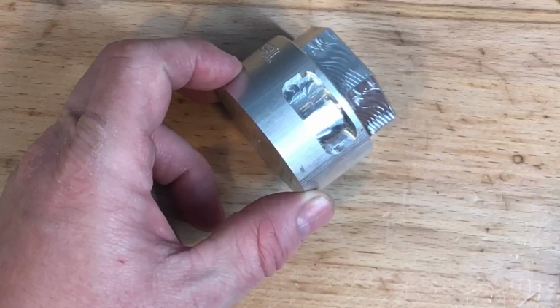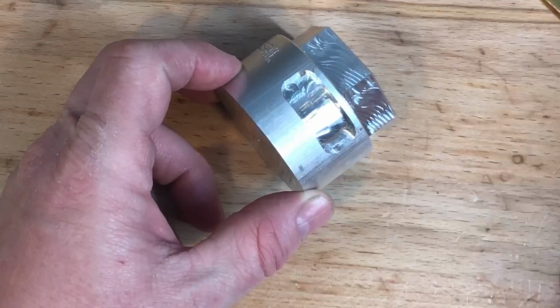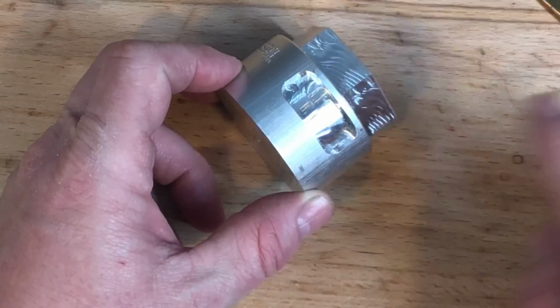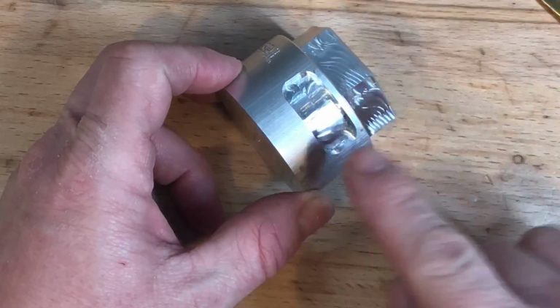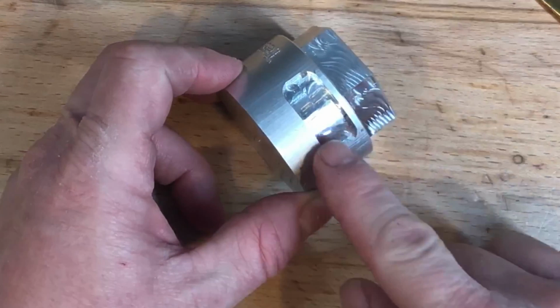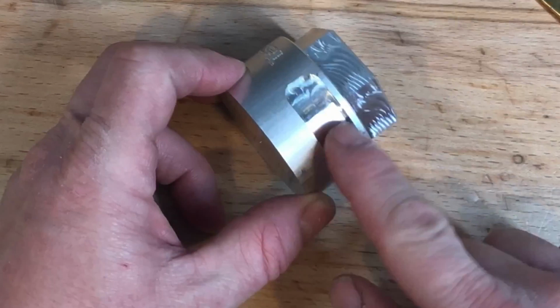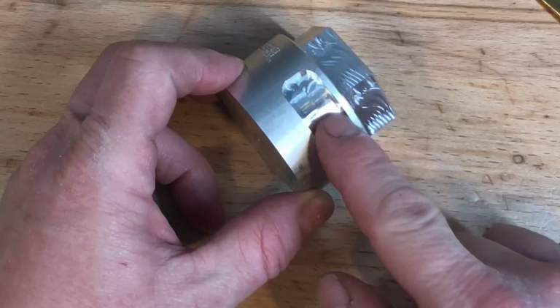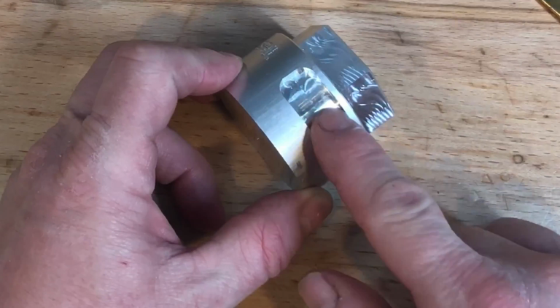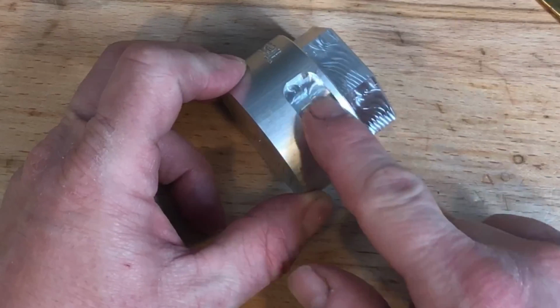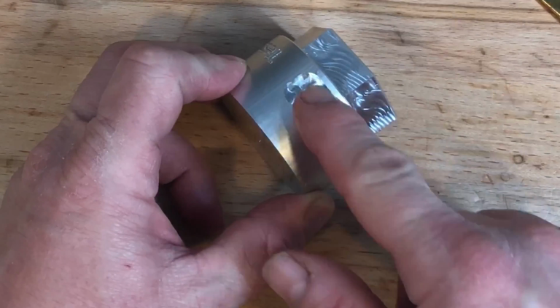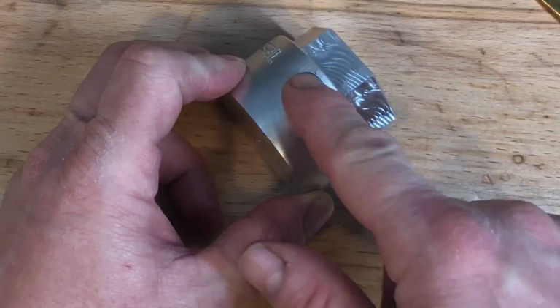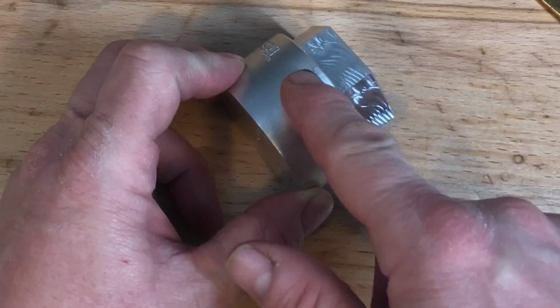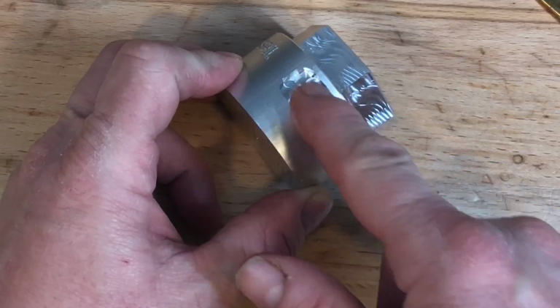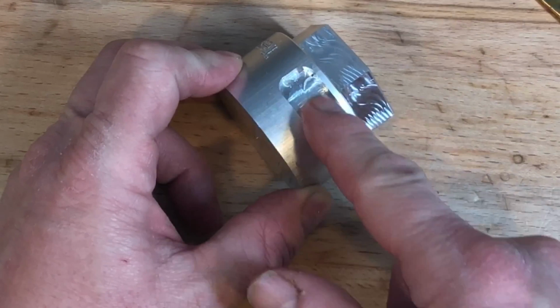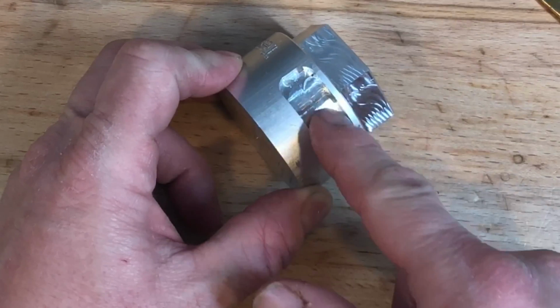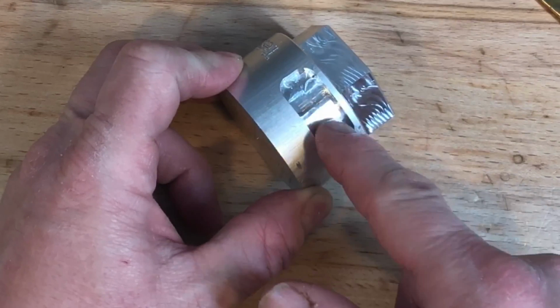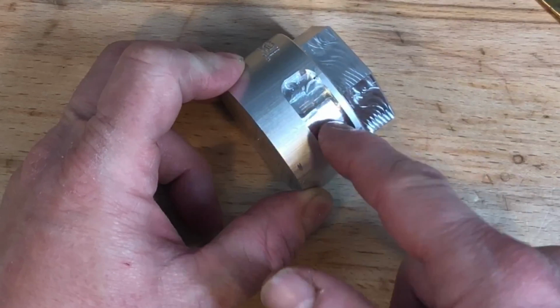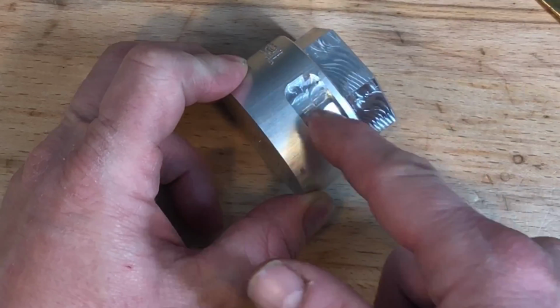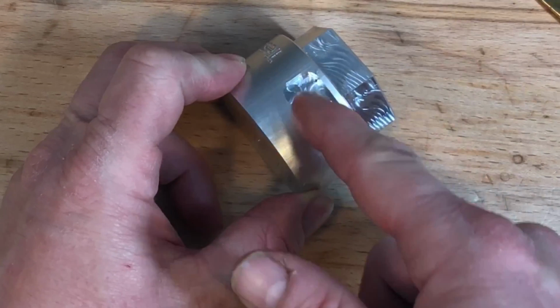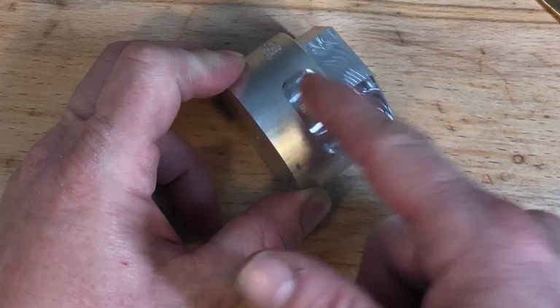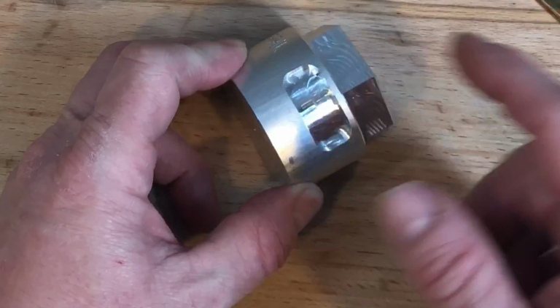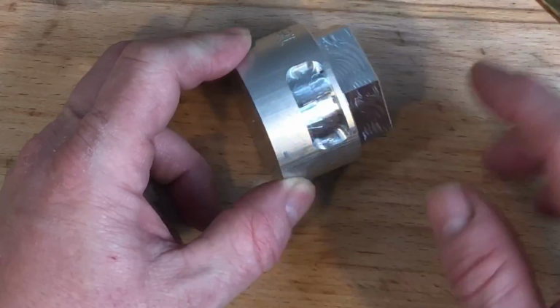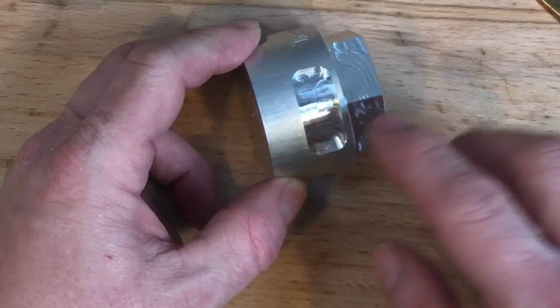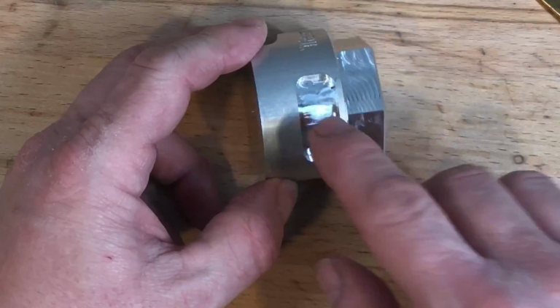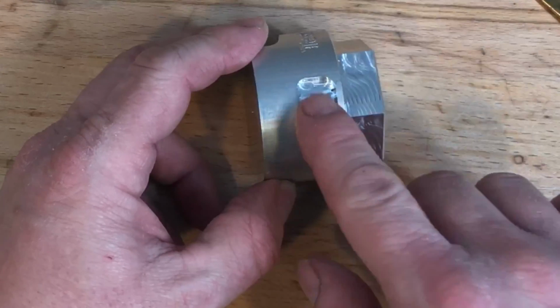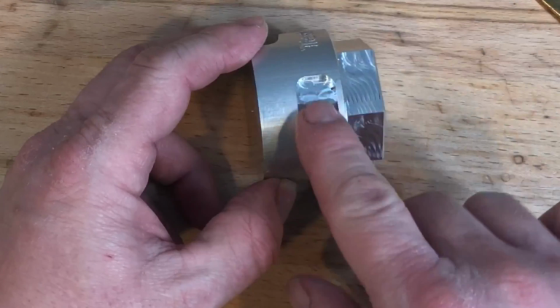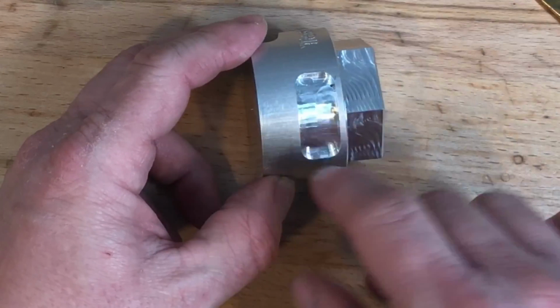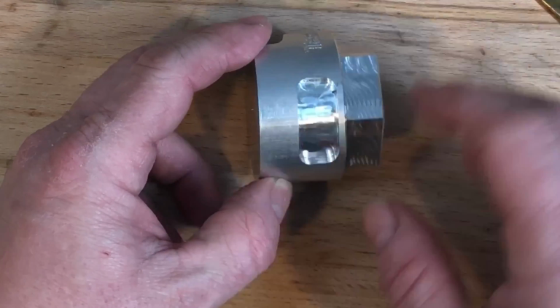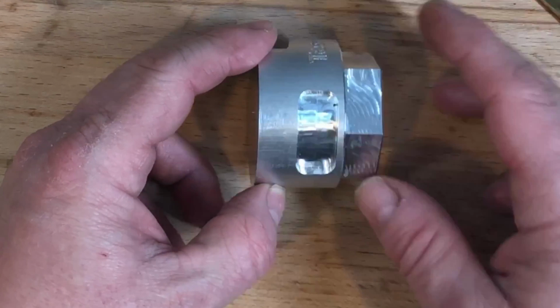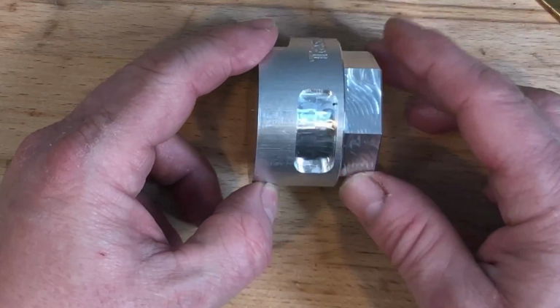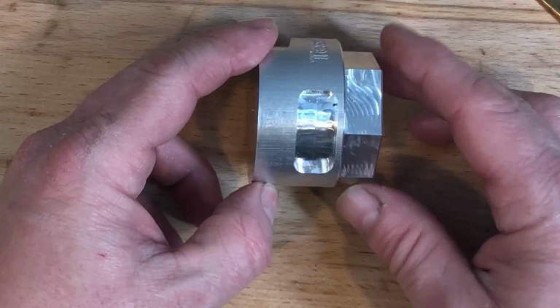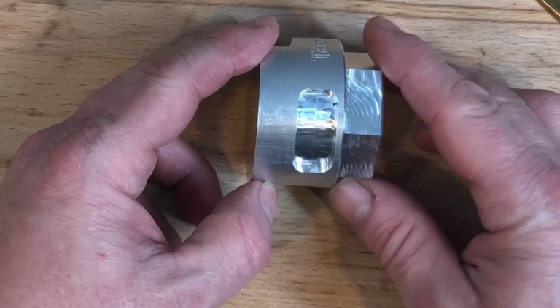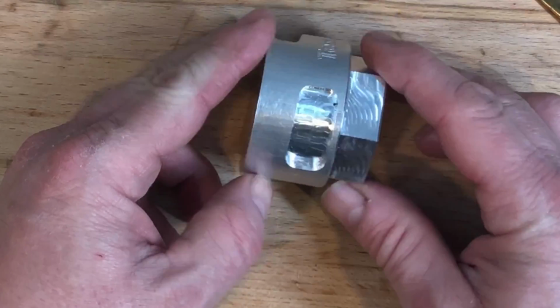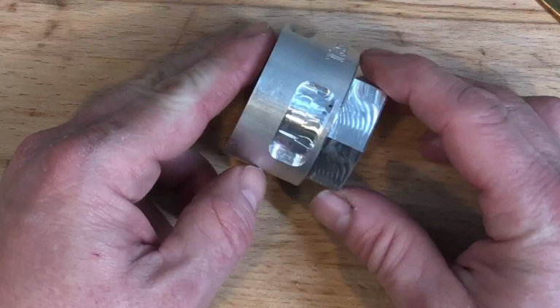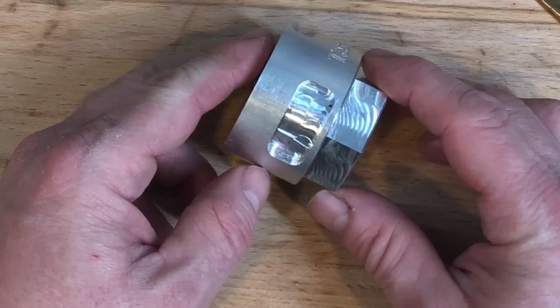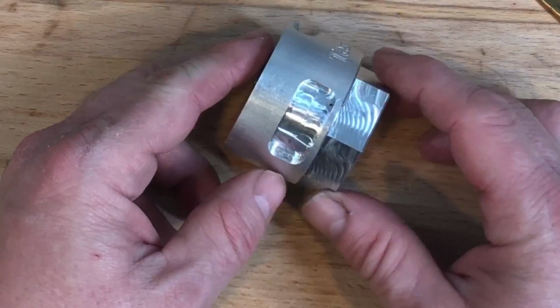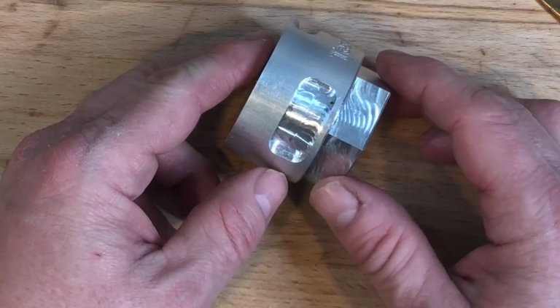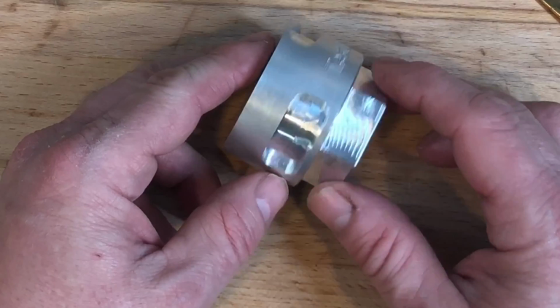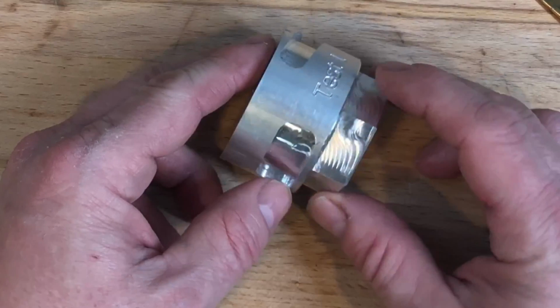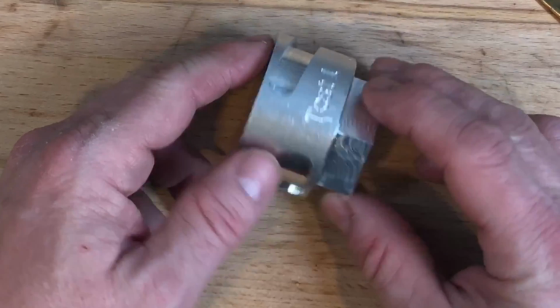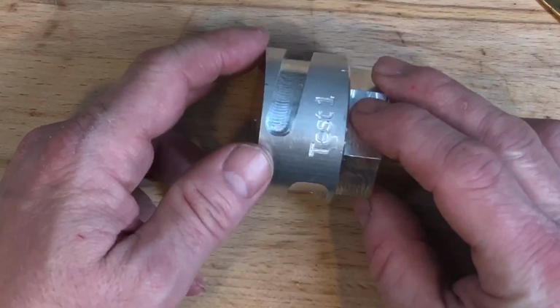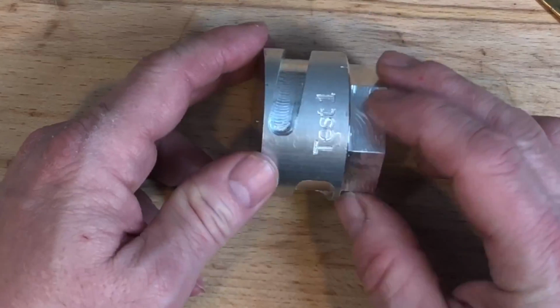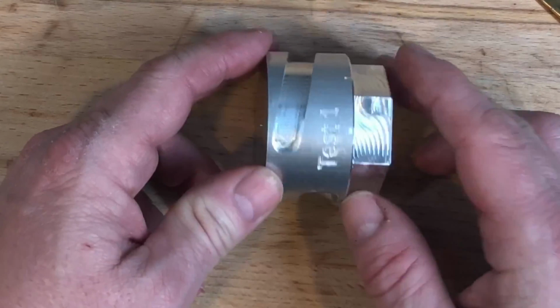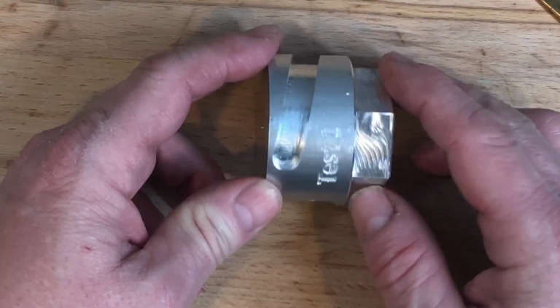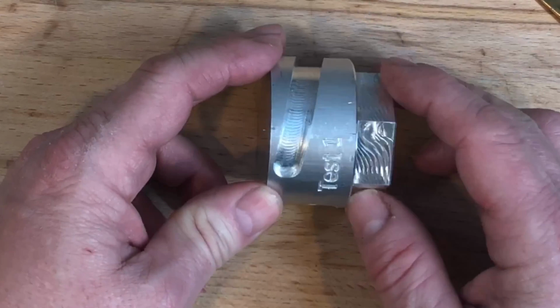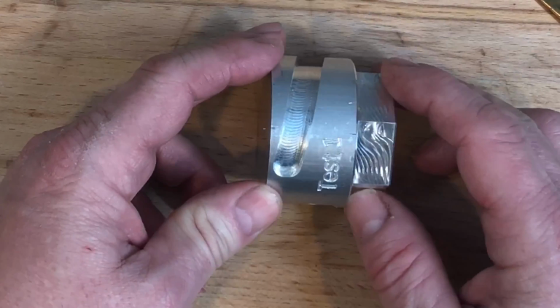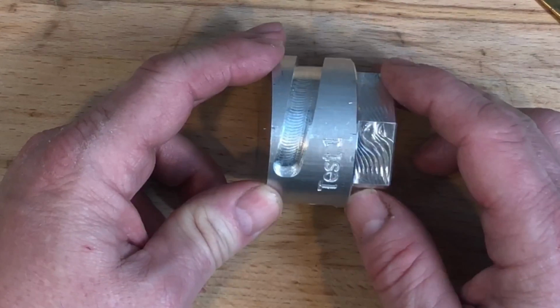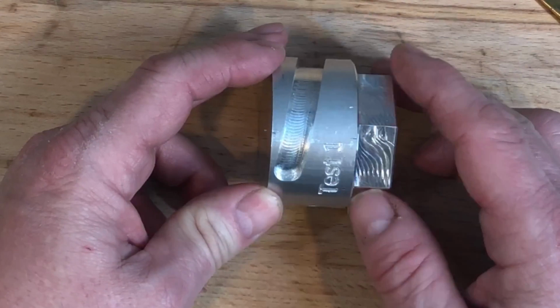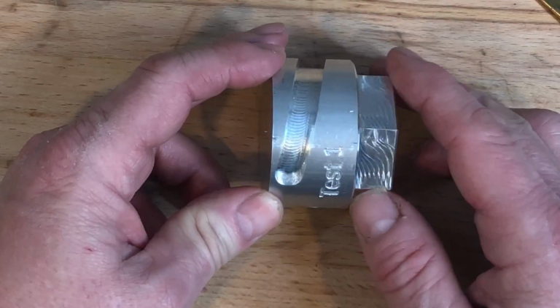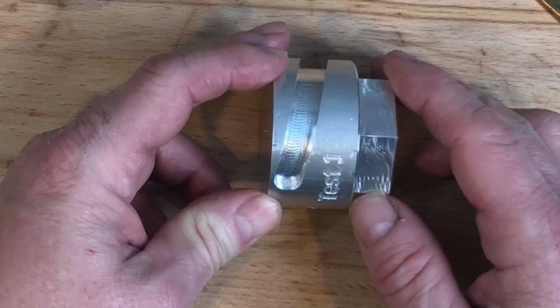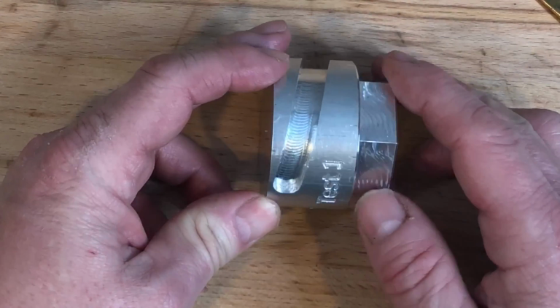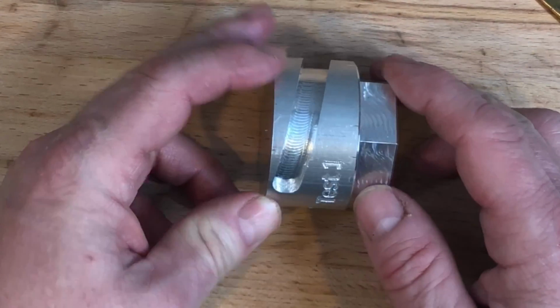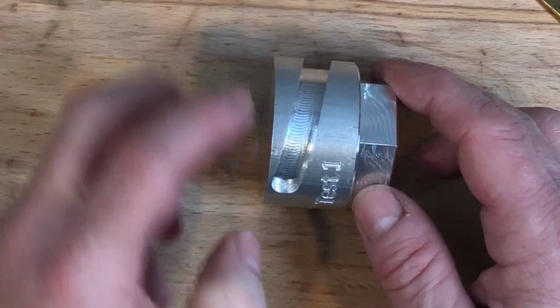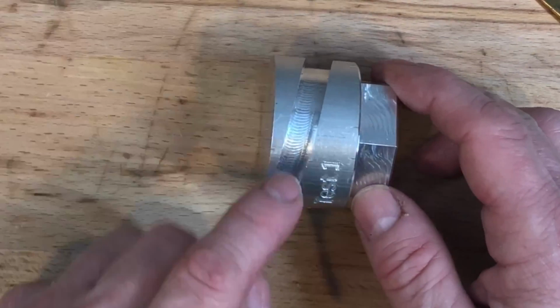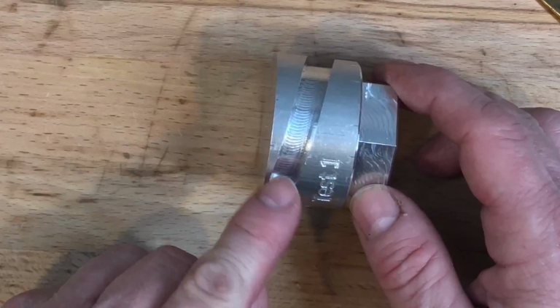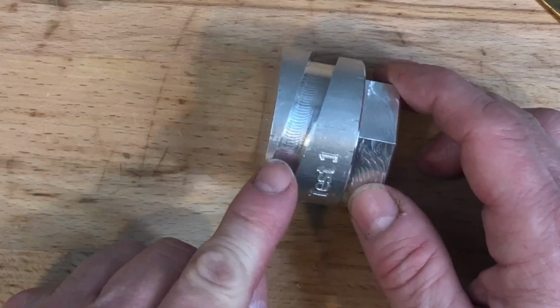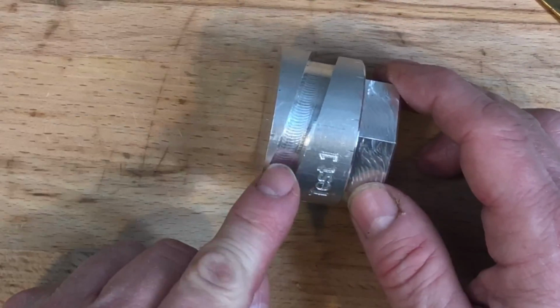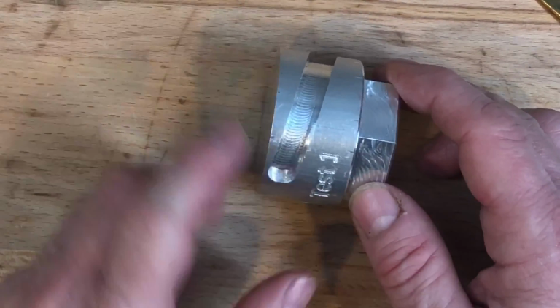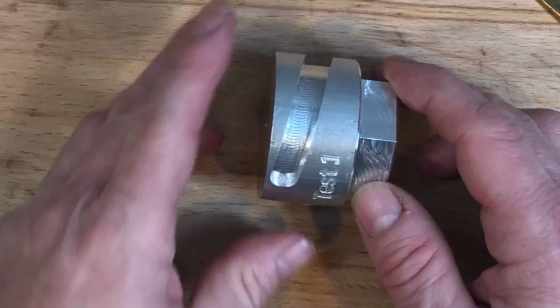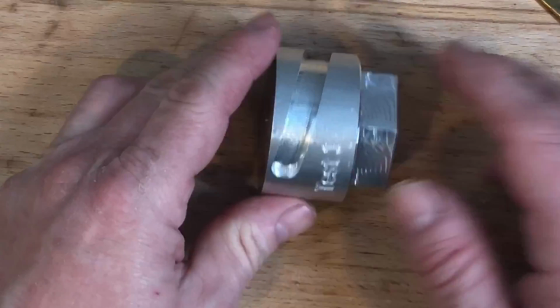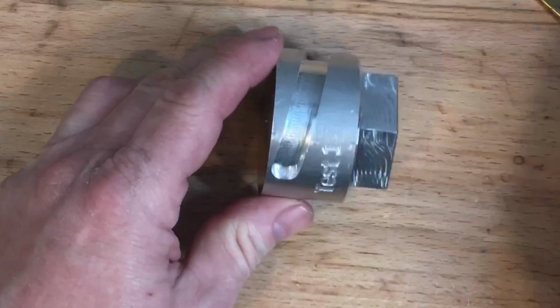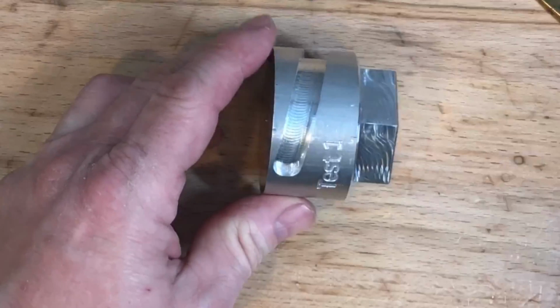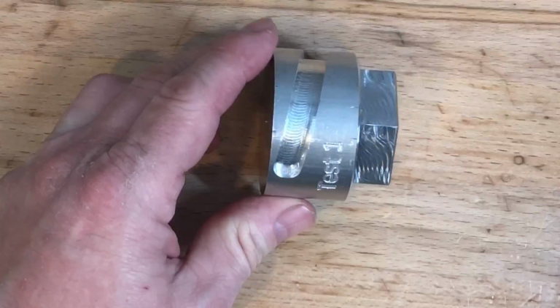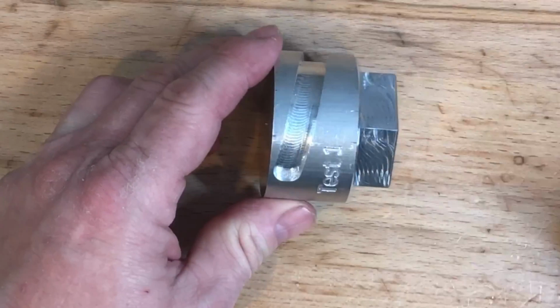I'm not sure if it shows up on camera really well, but the floor finish in the pocket wasn't near as good as the floor finish that came from the slotting routine.